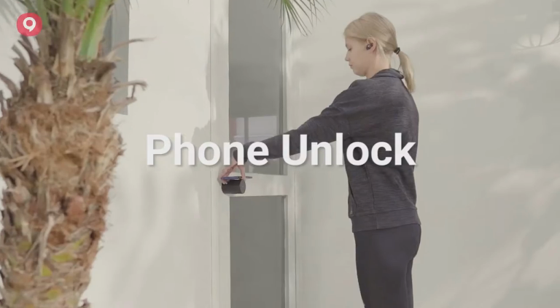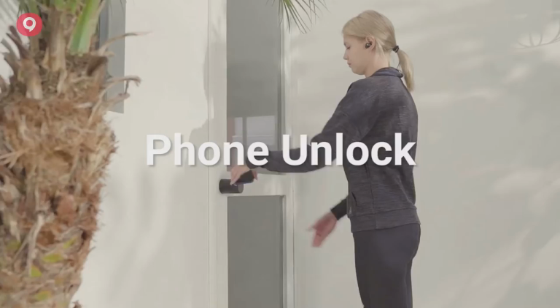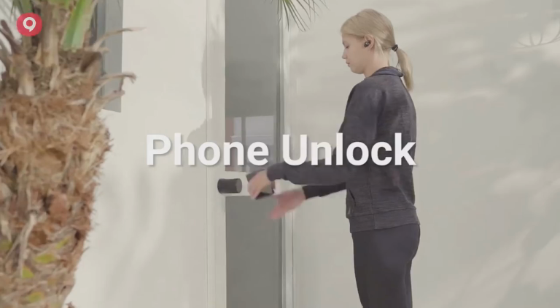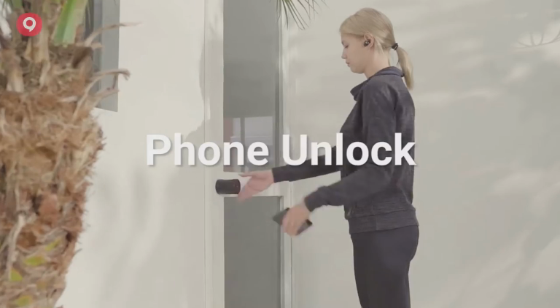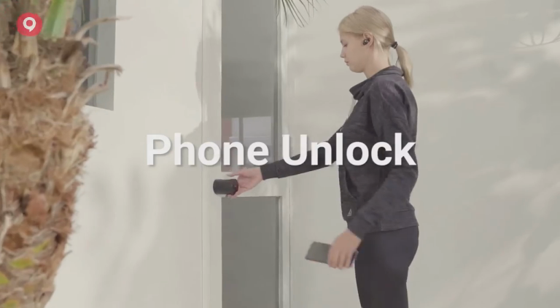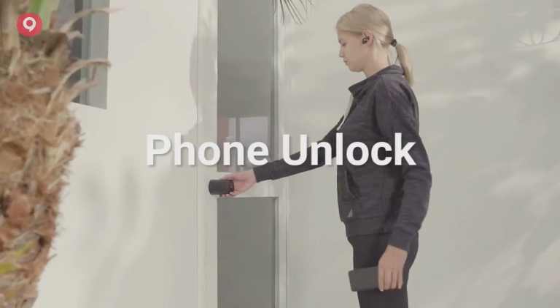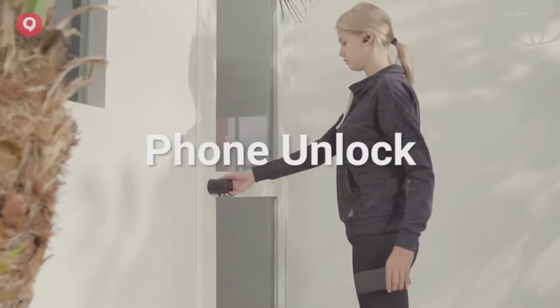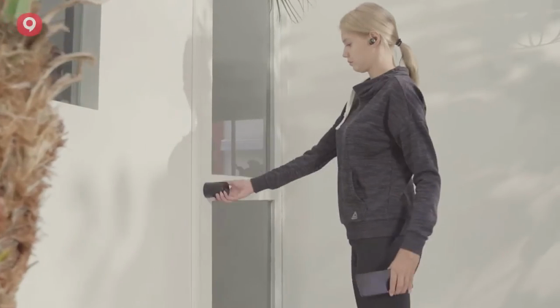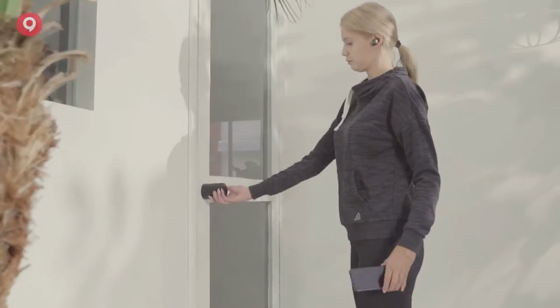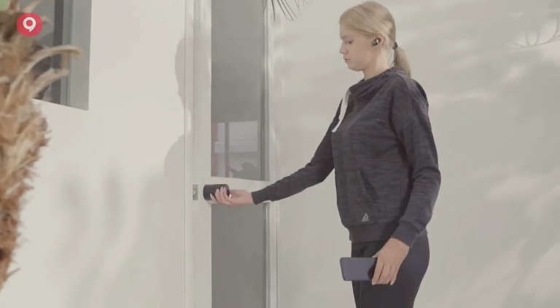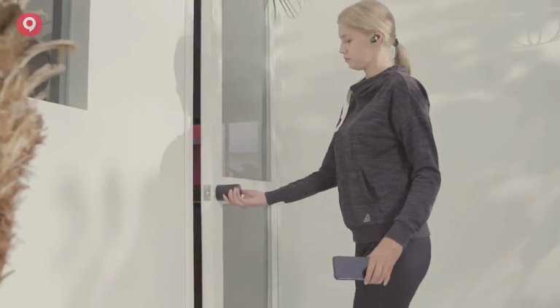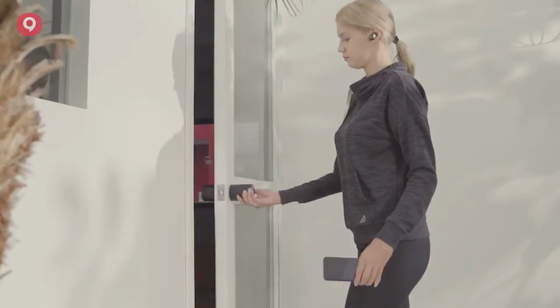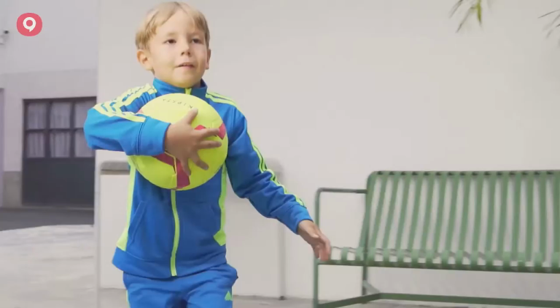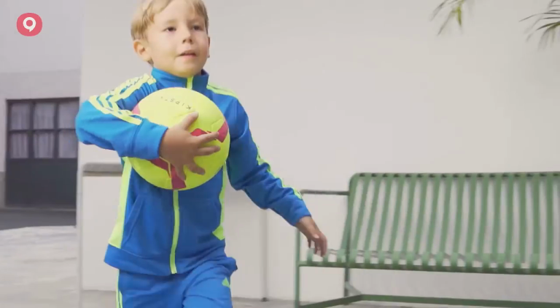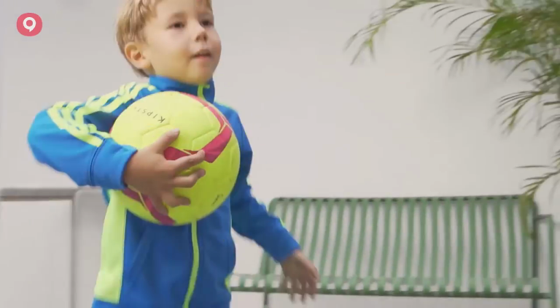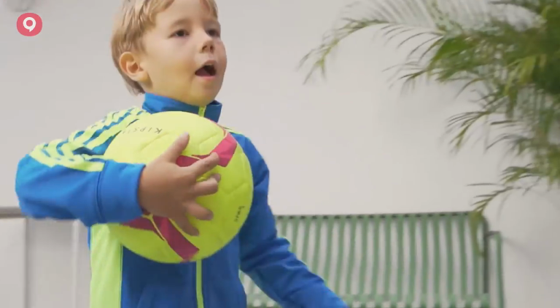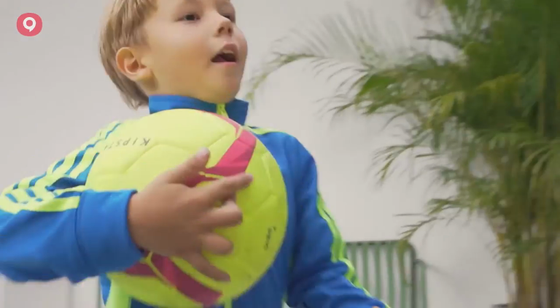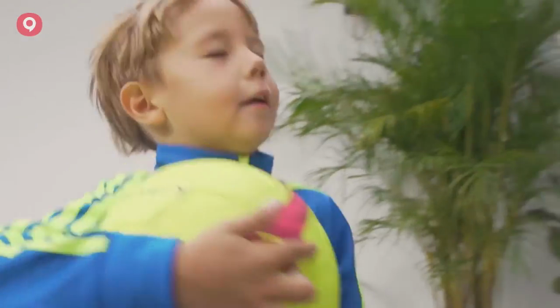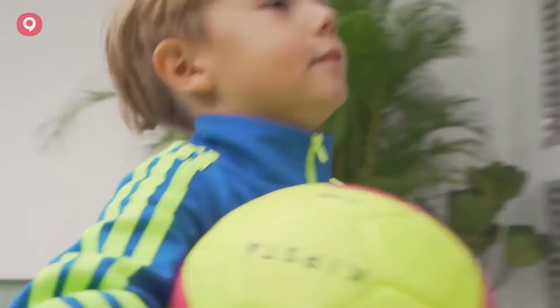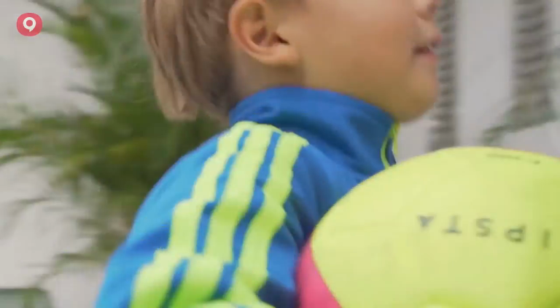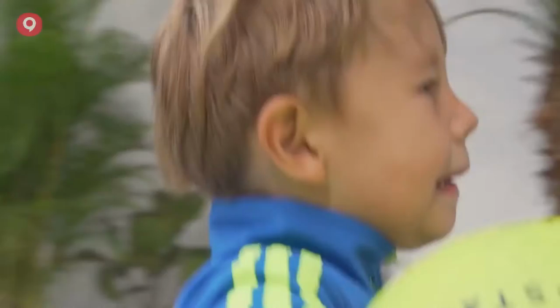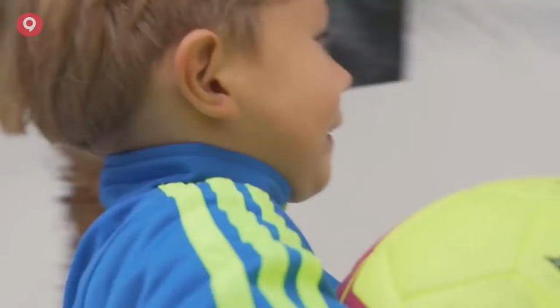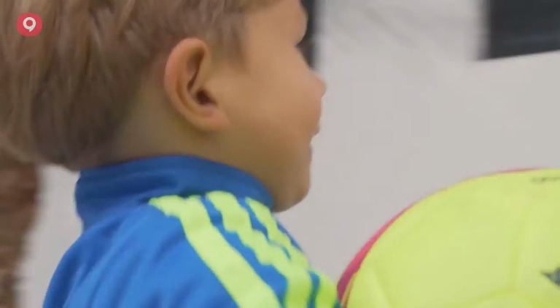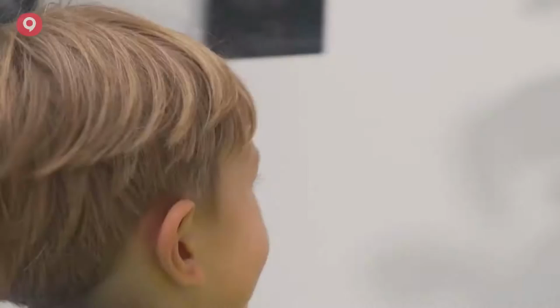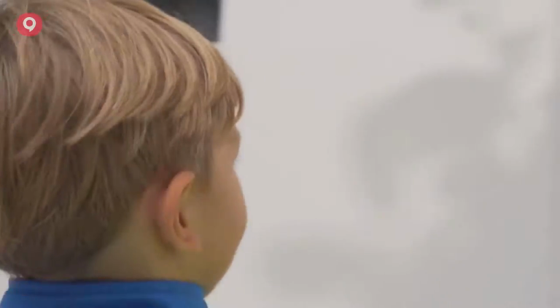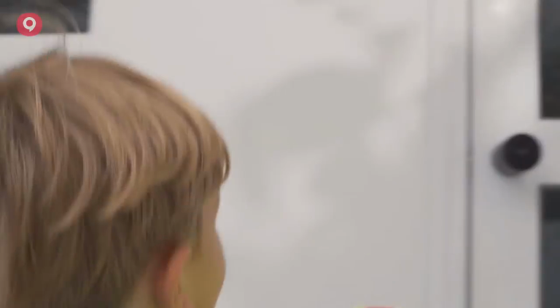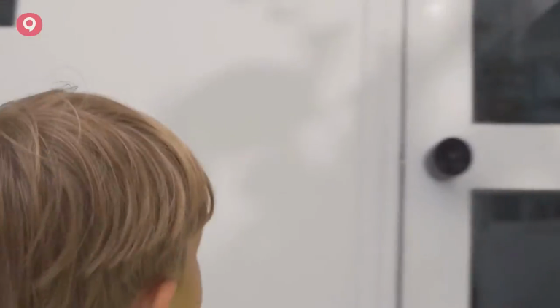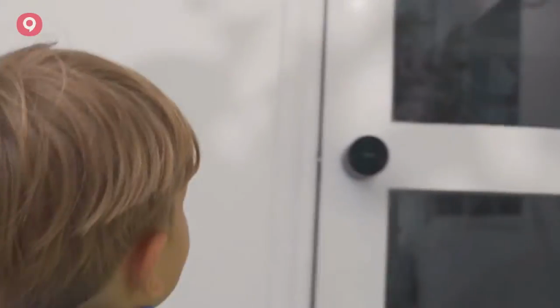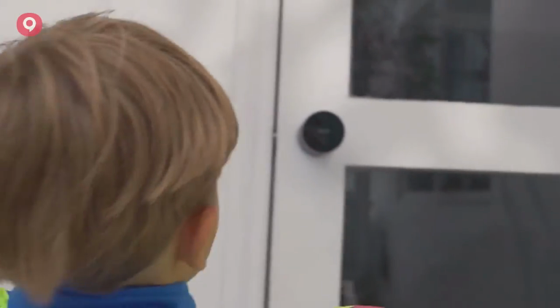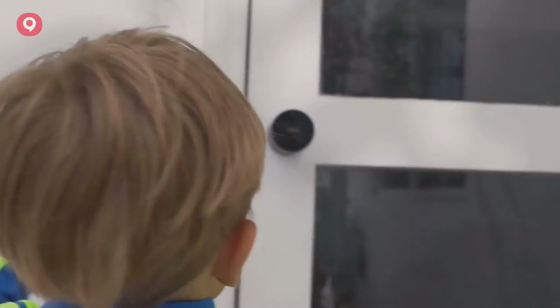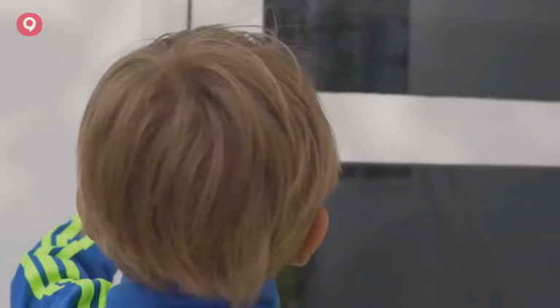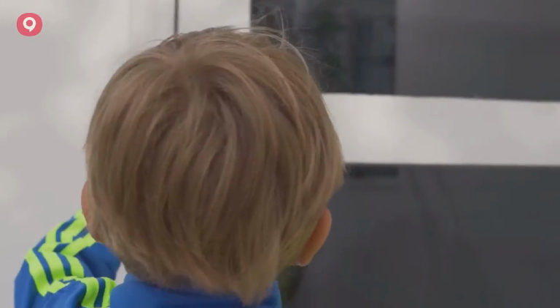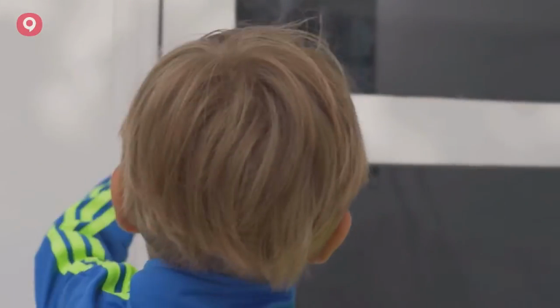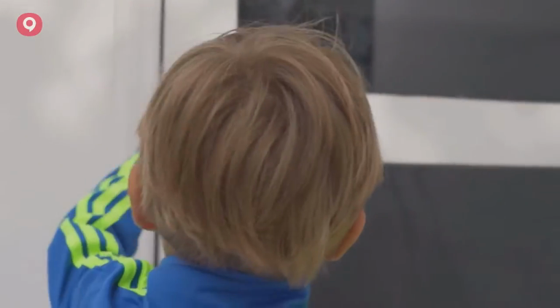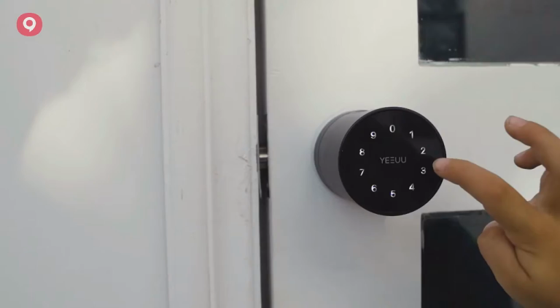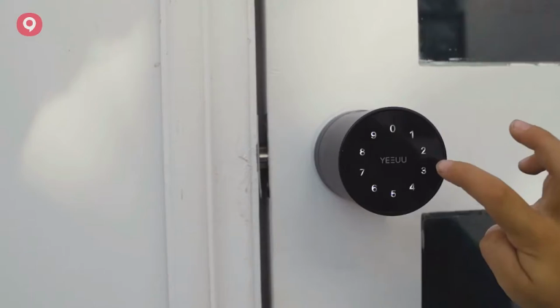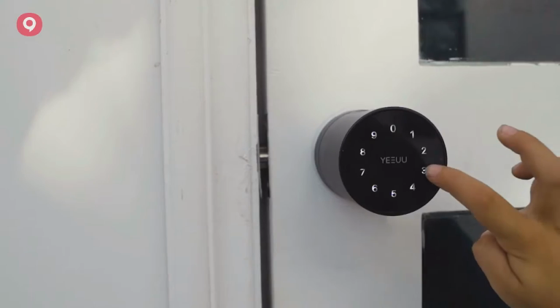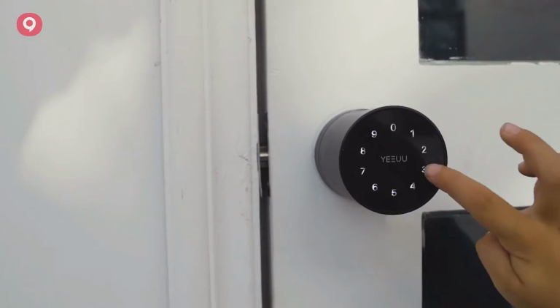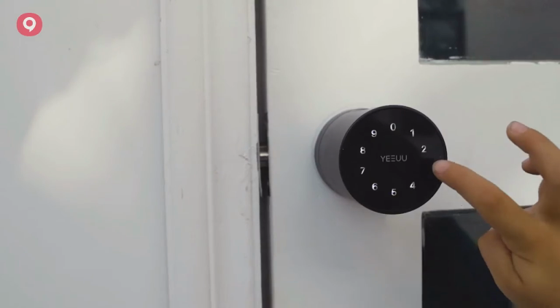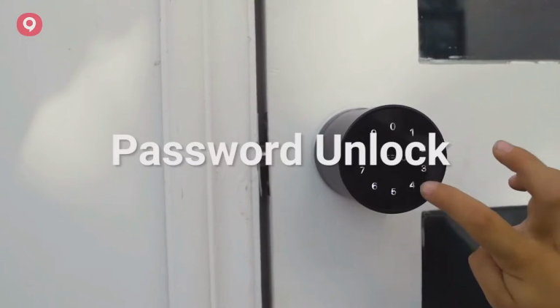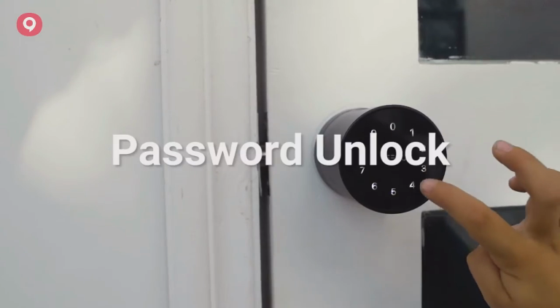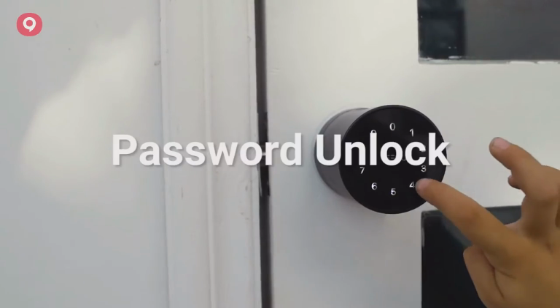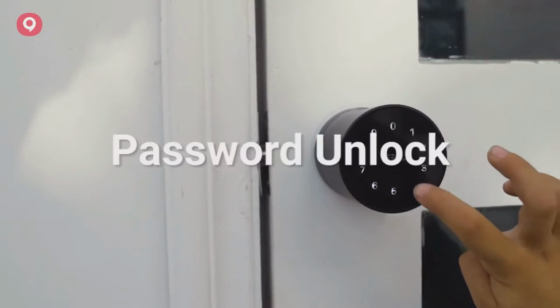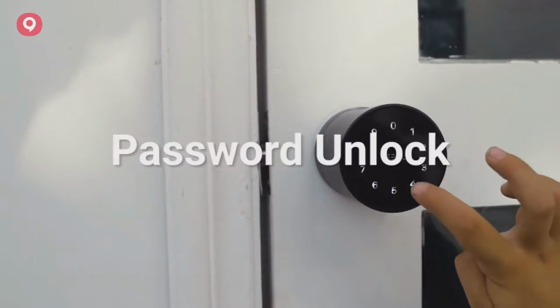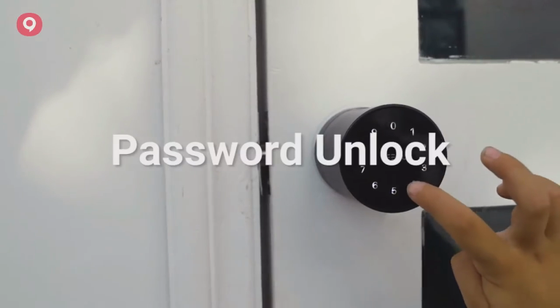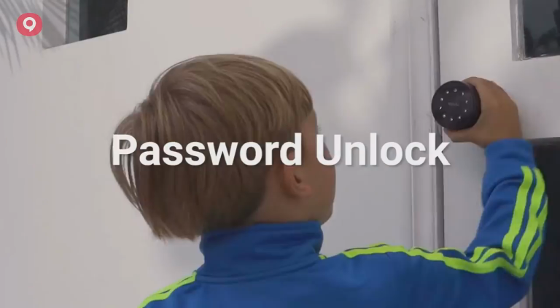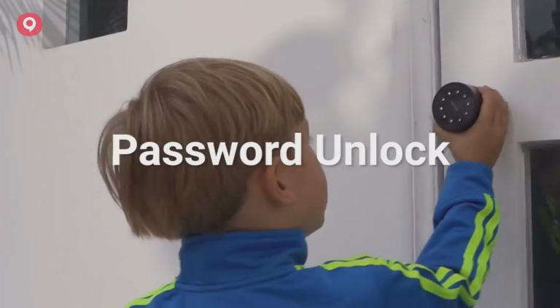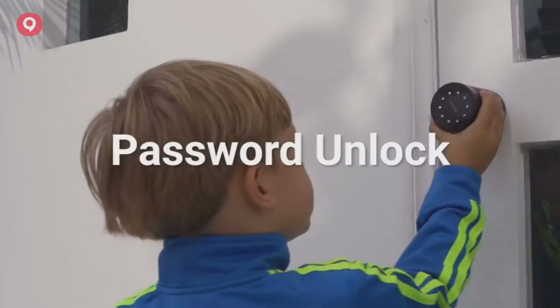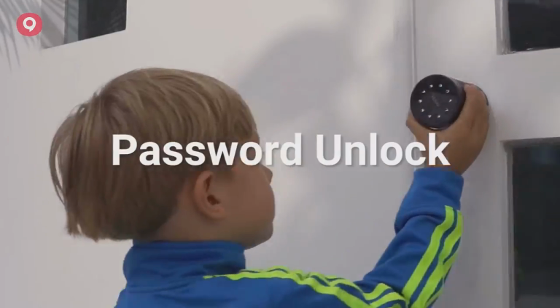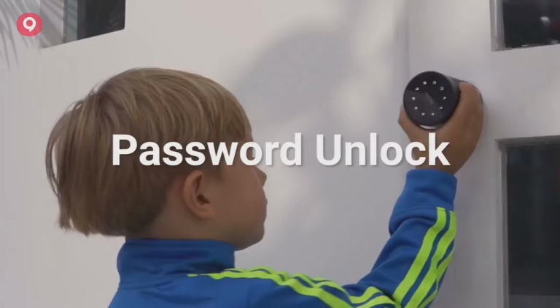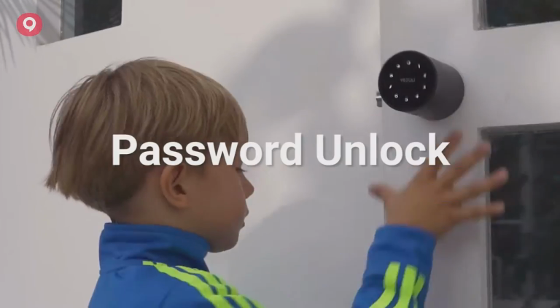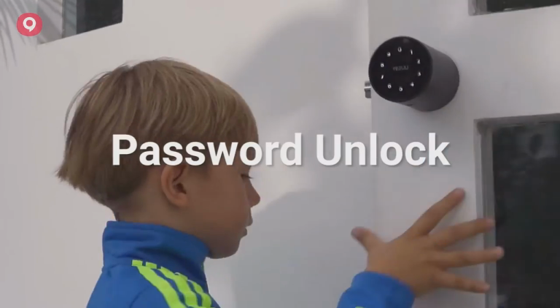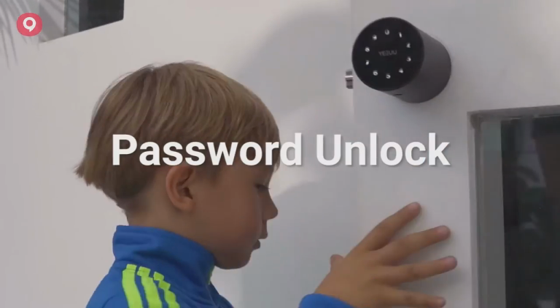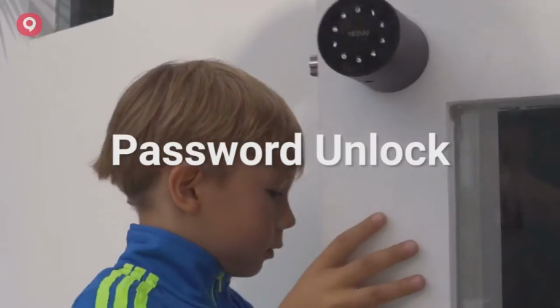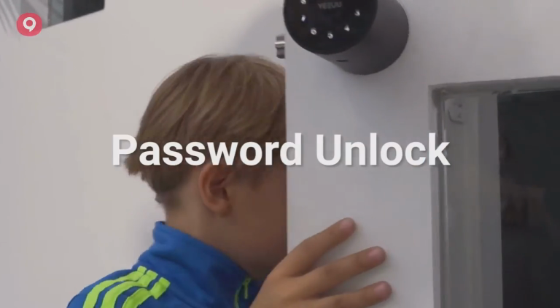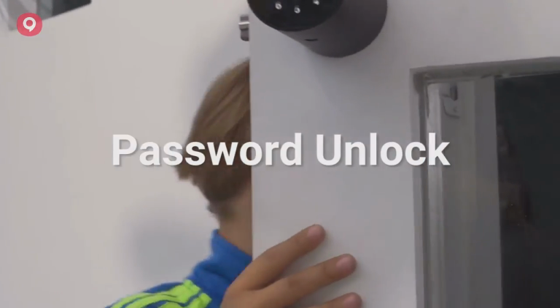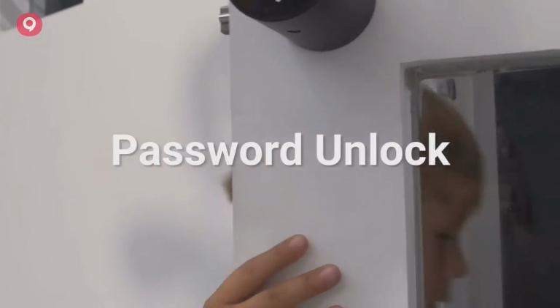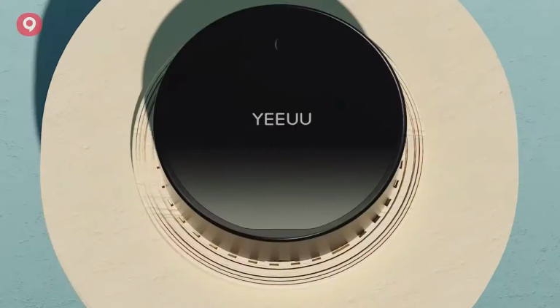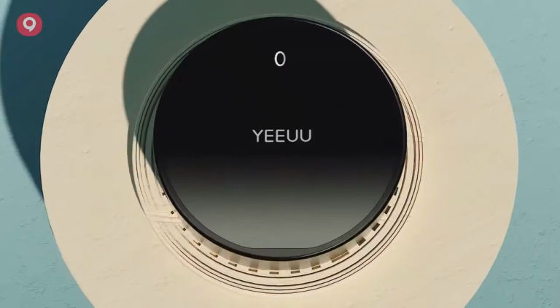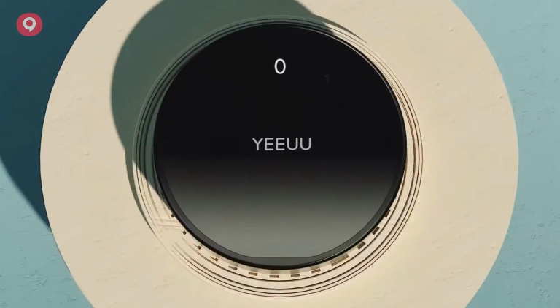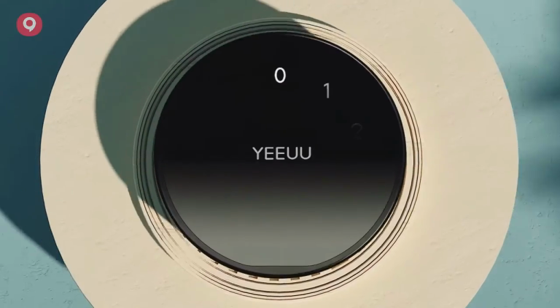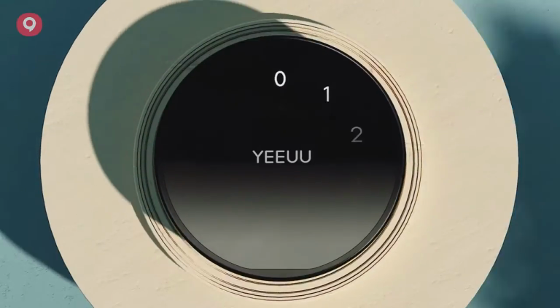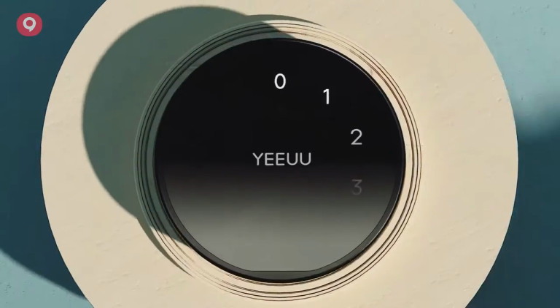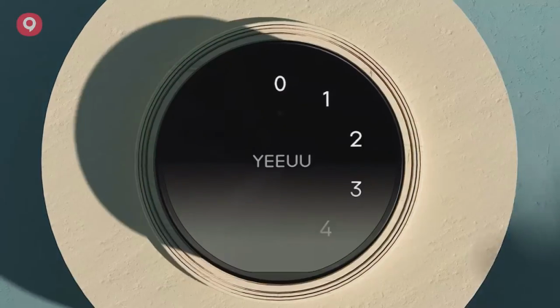If you don't have a smartphone, enter the password using capacitive touch mode. Then you can safely lock and unlock the door.